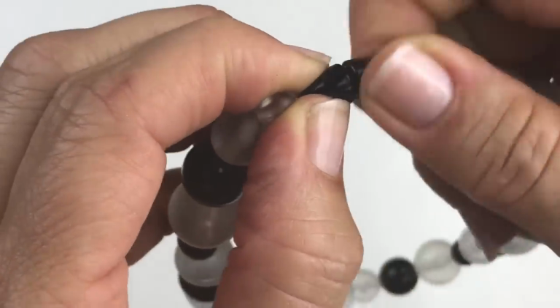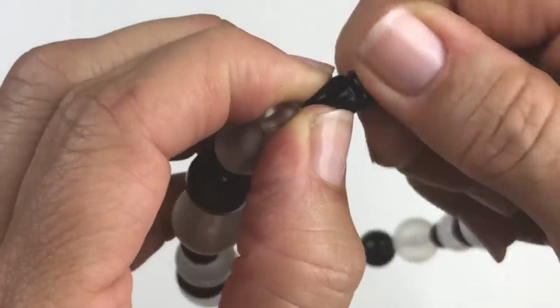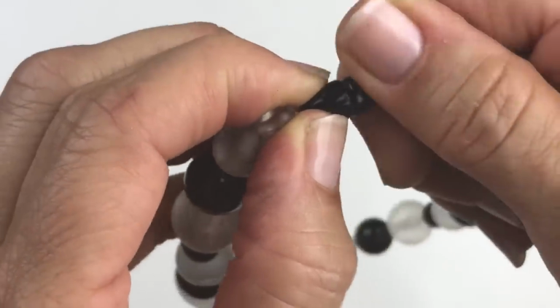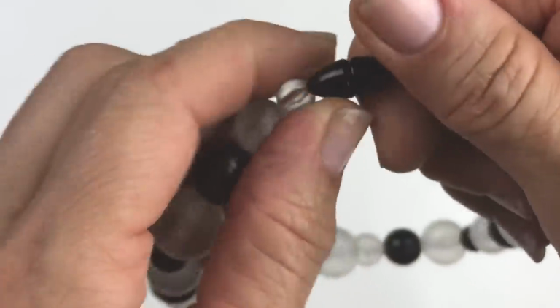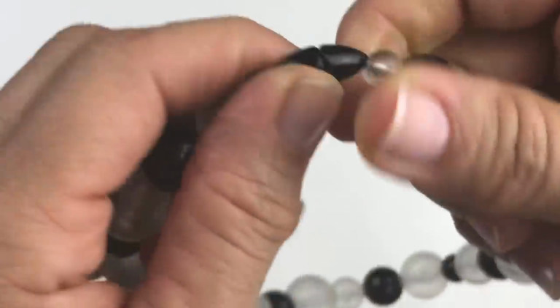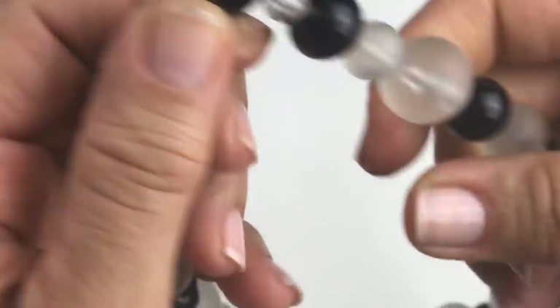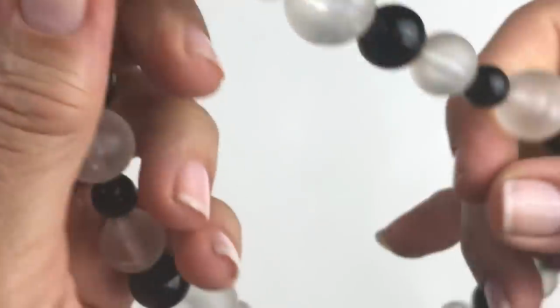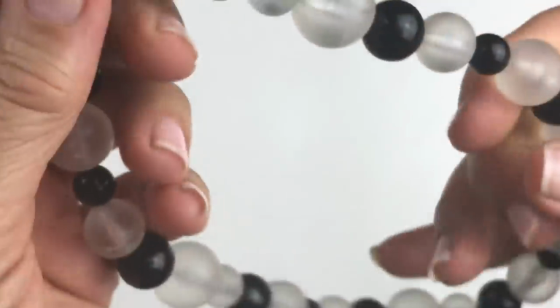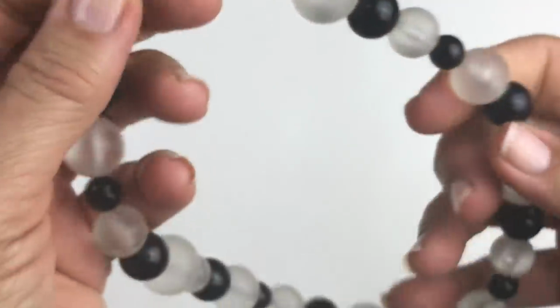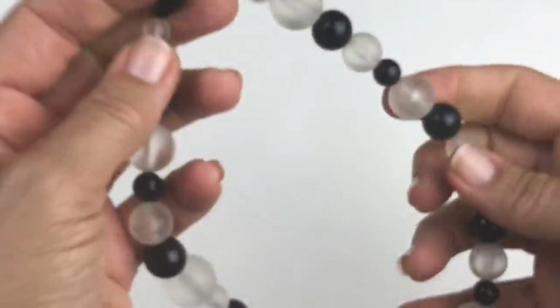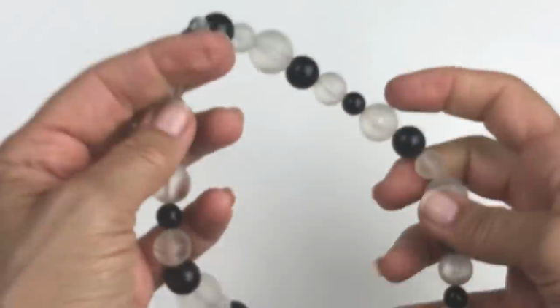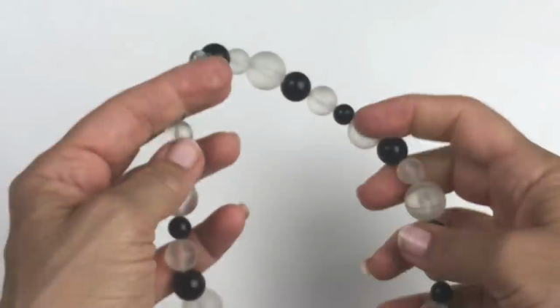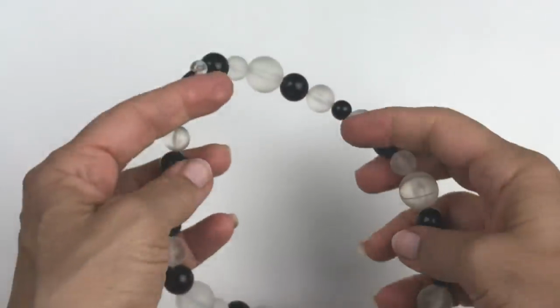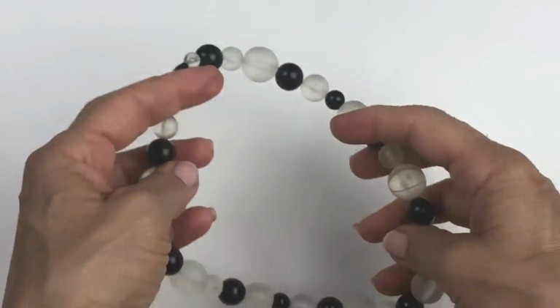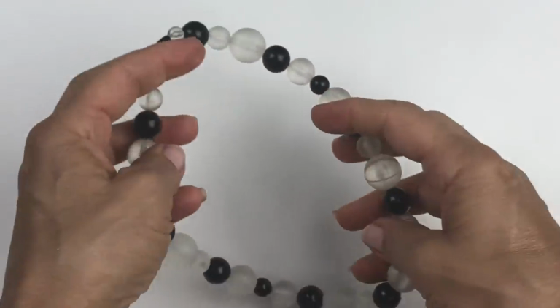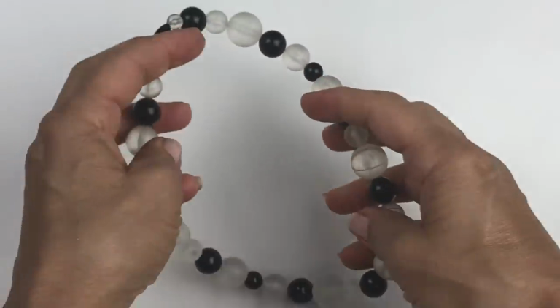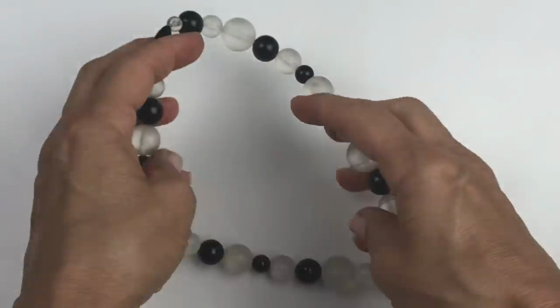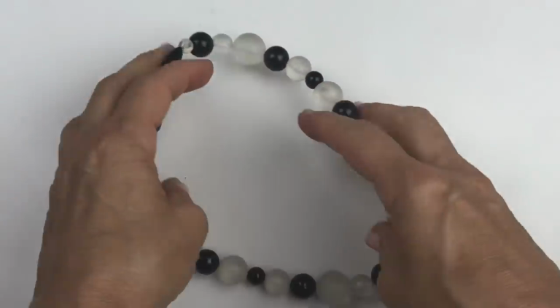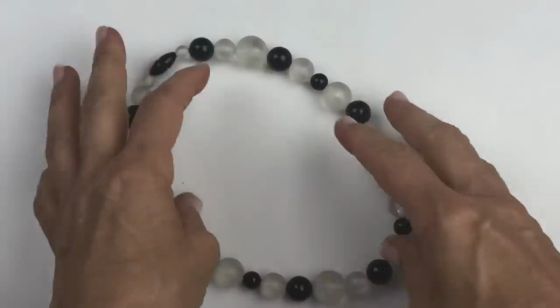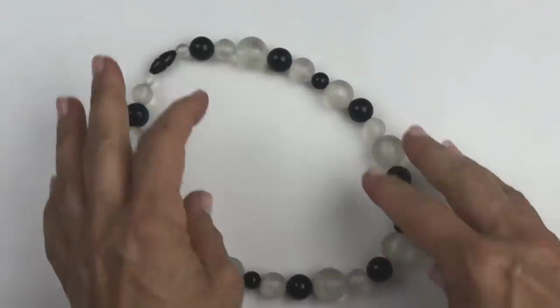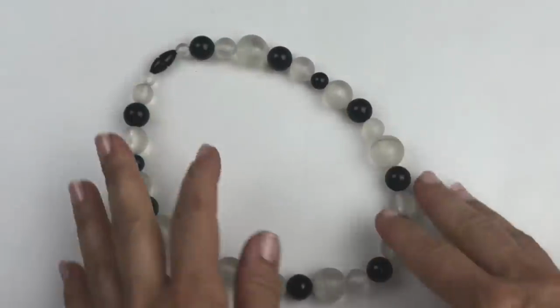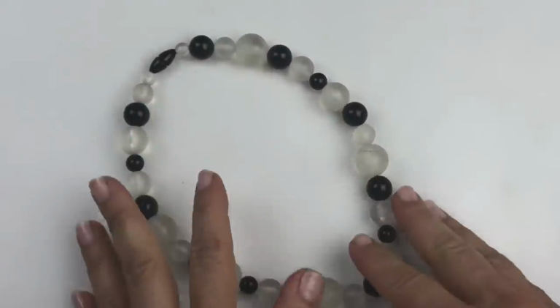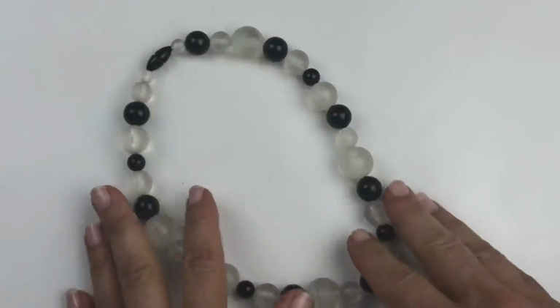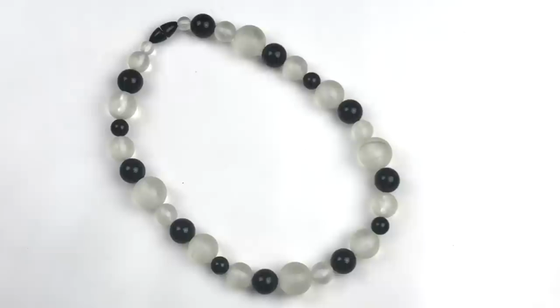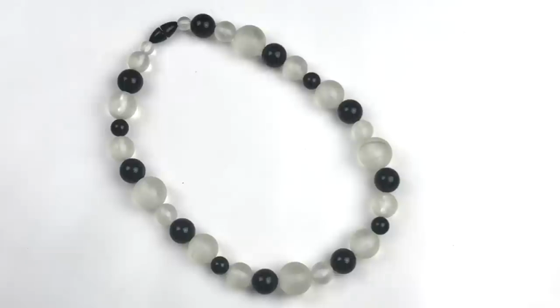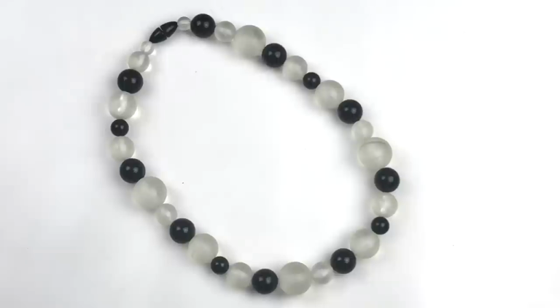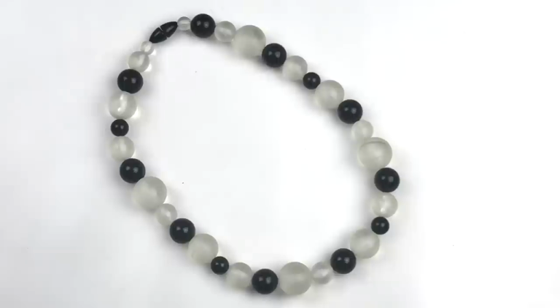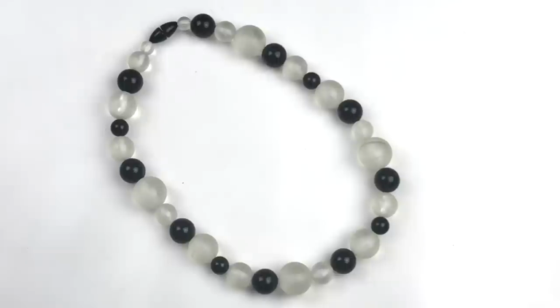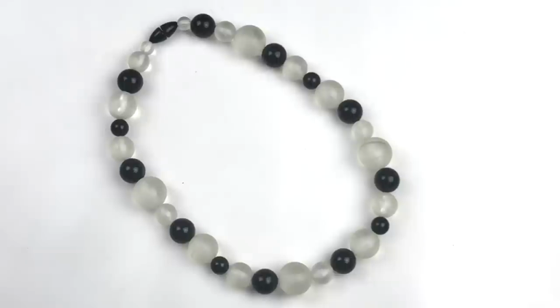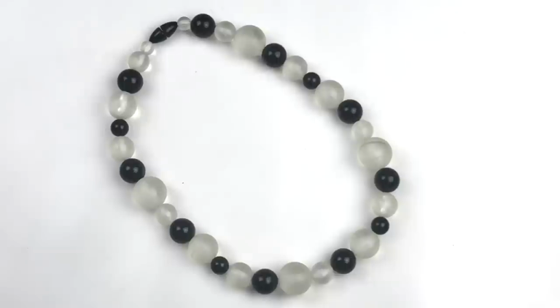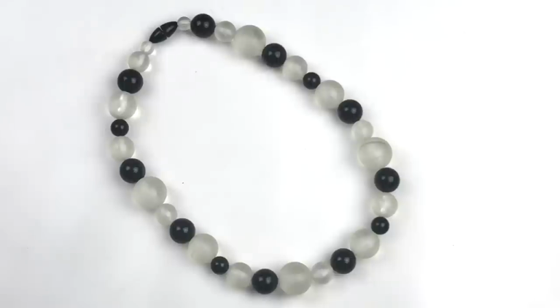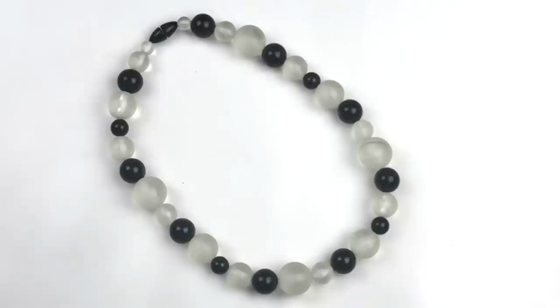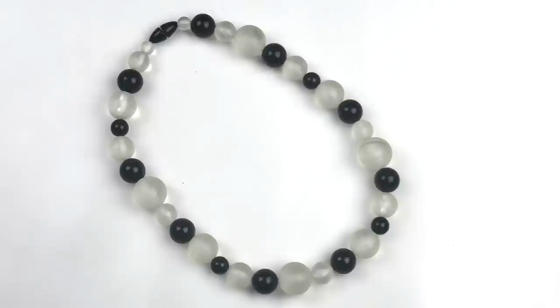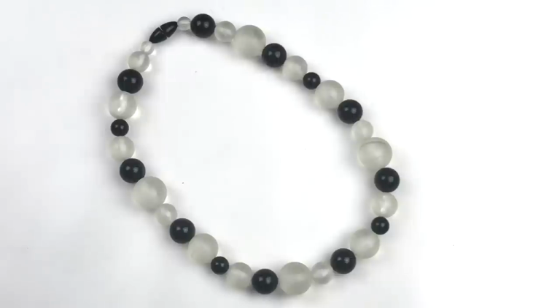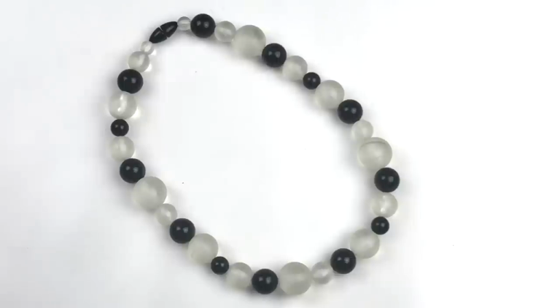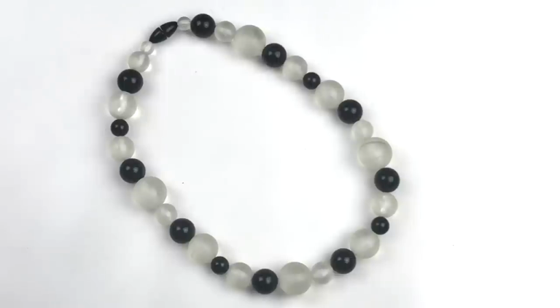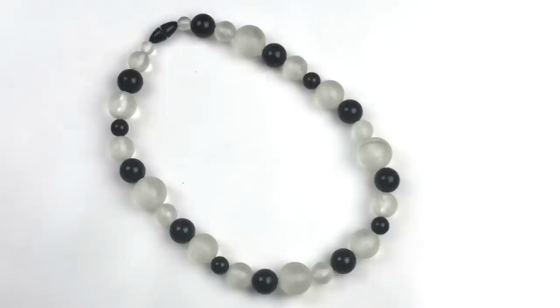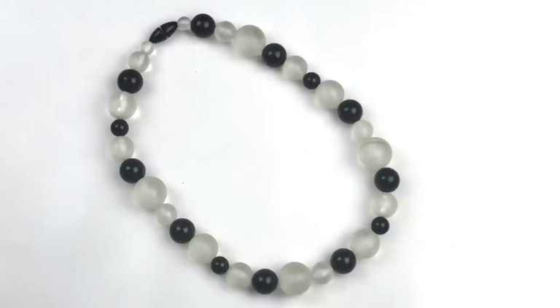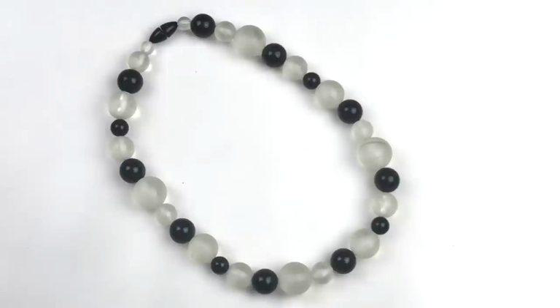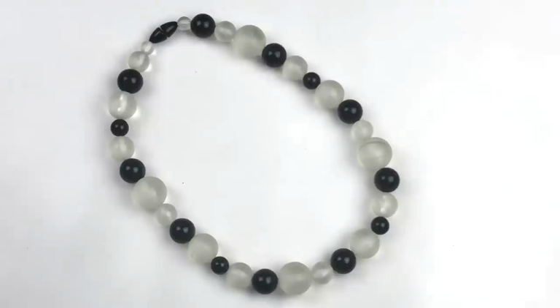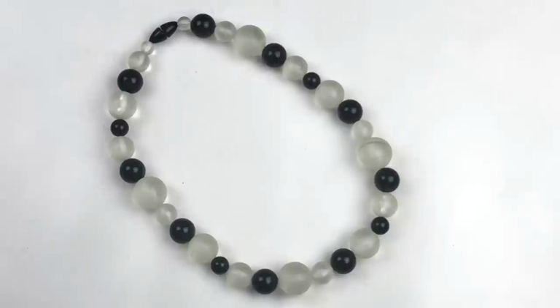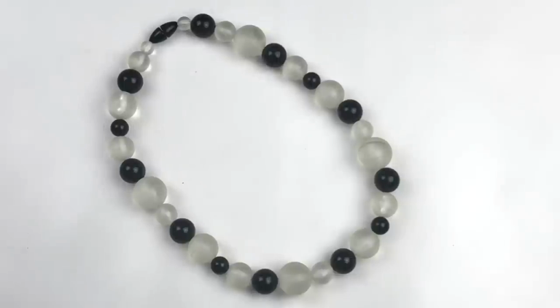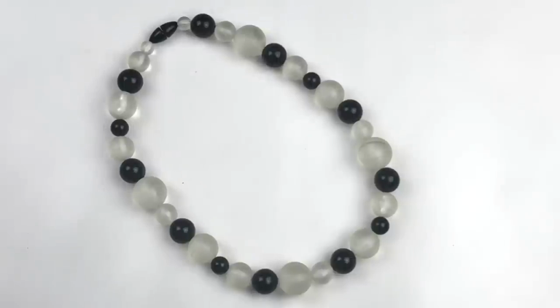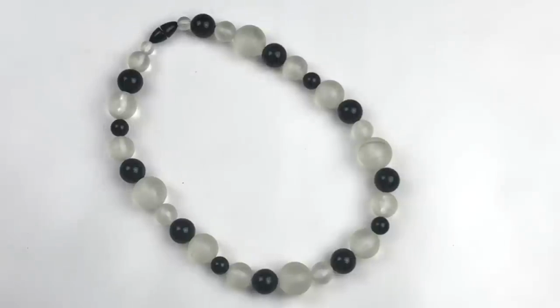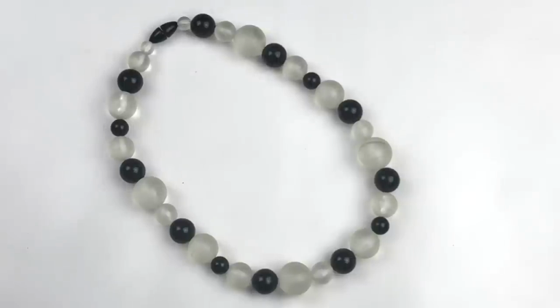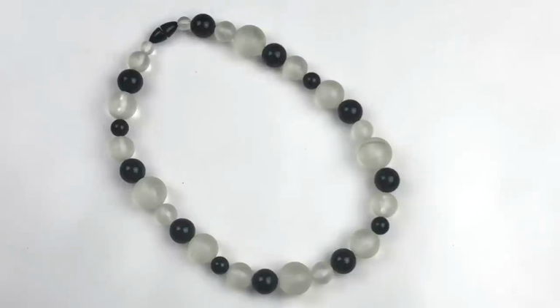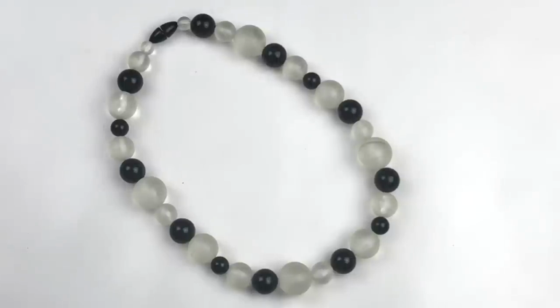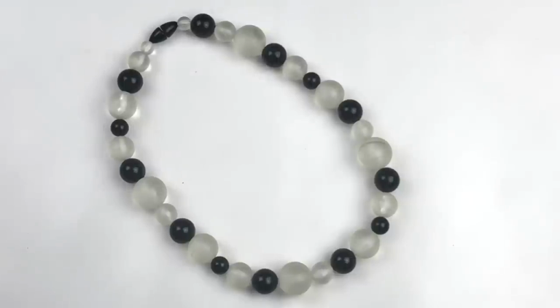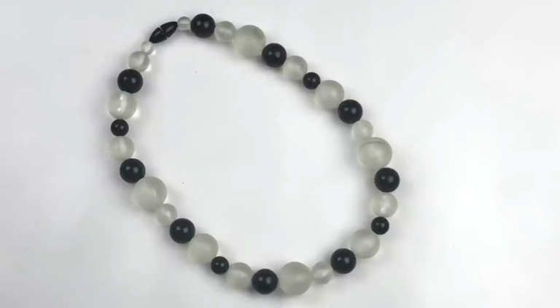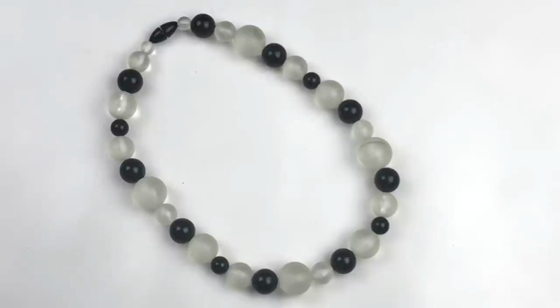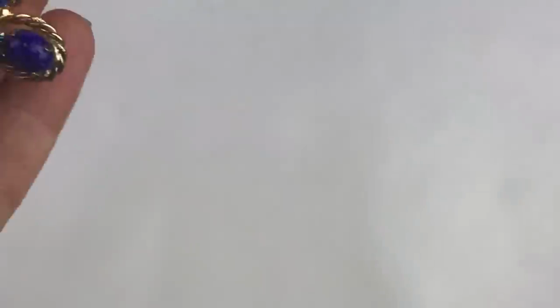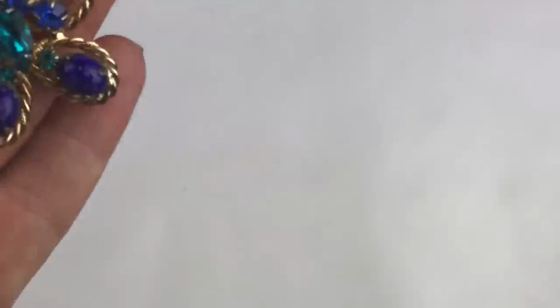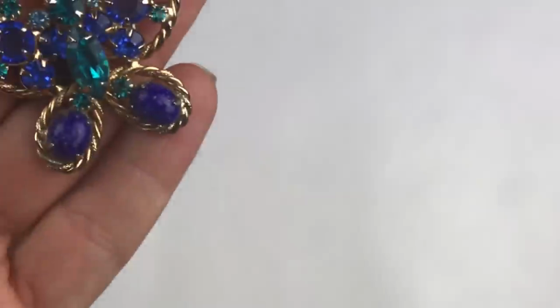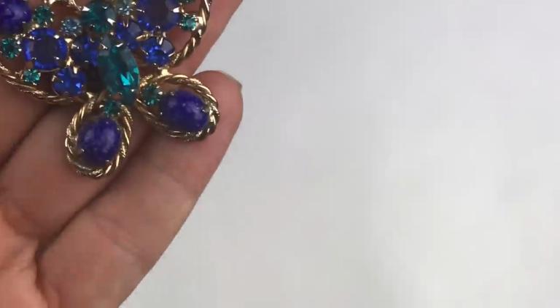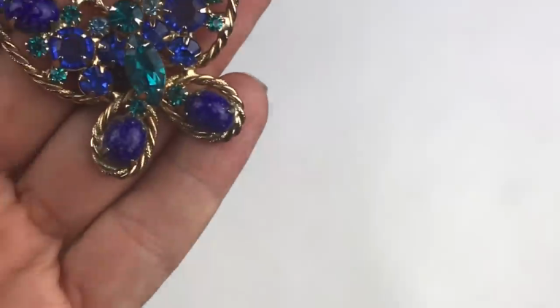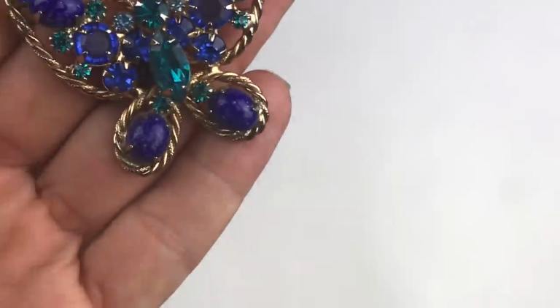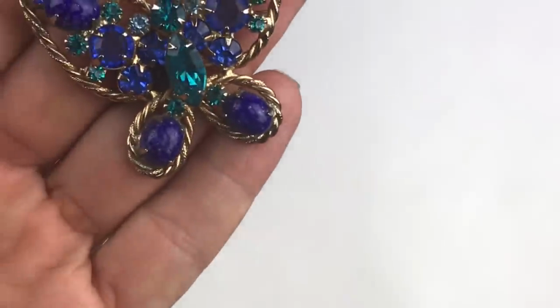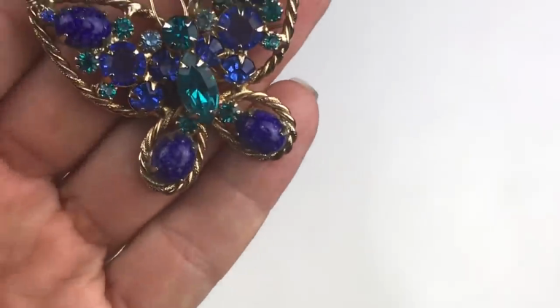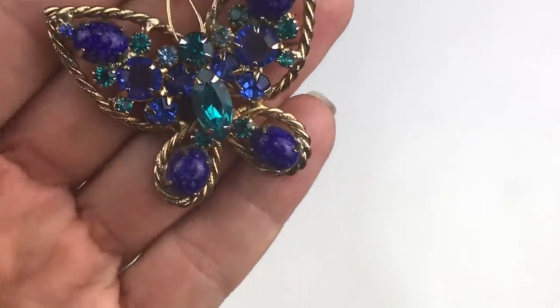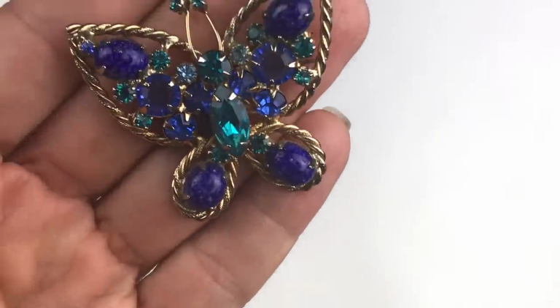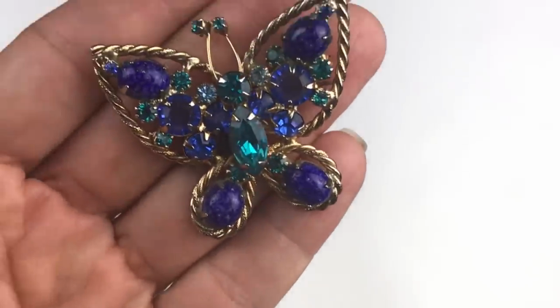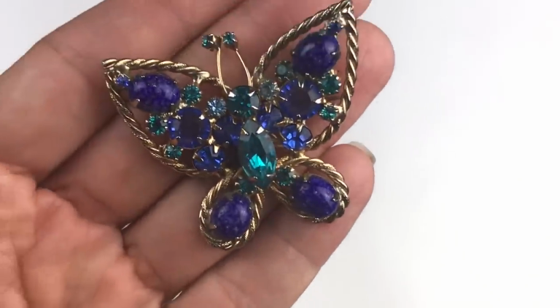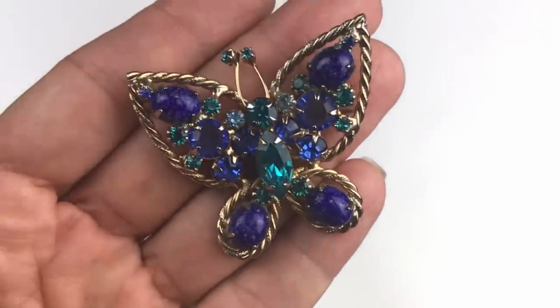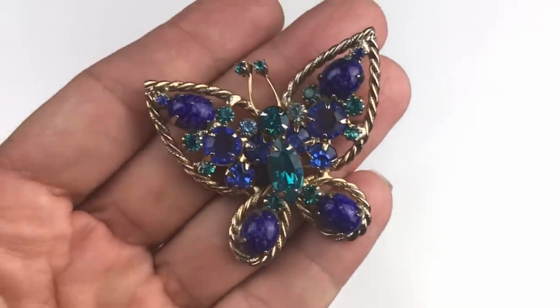Out of all of them, I think this frosted and black bead necklace is one that I will try to sell.